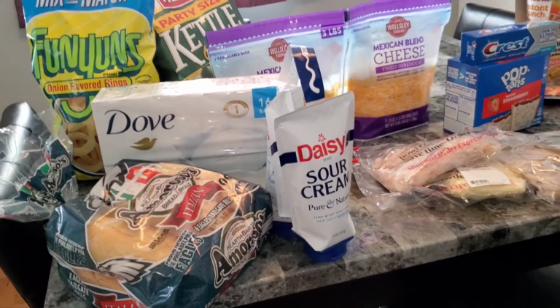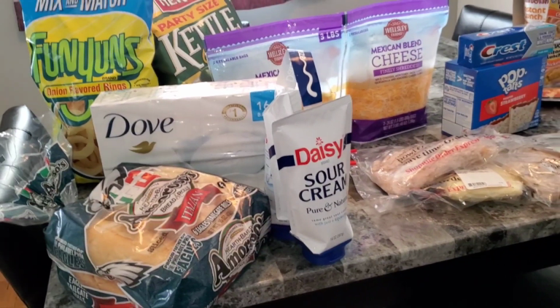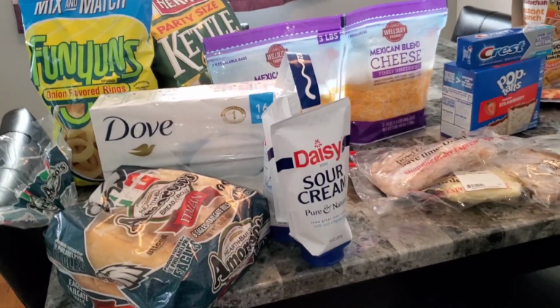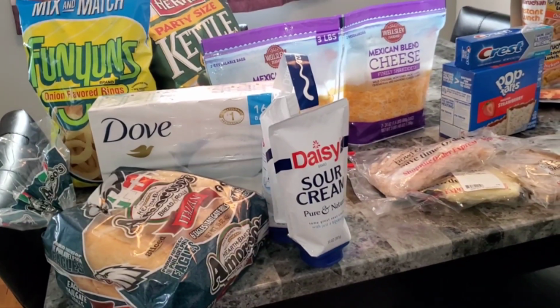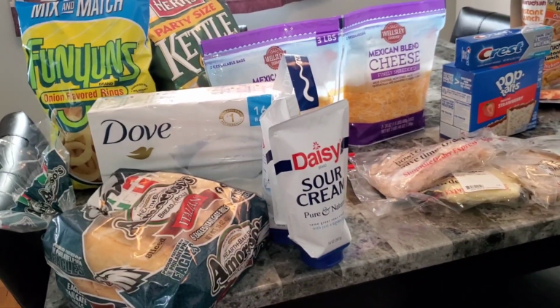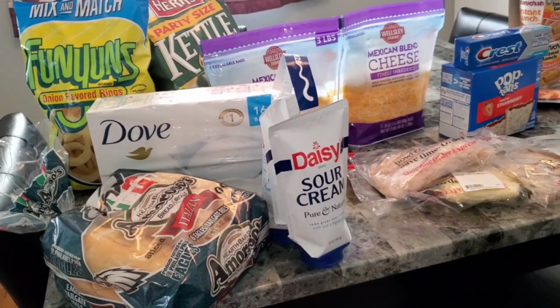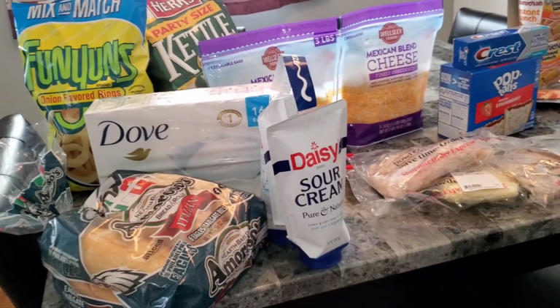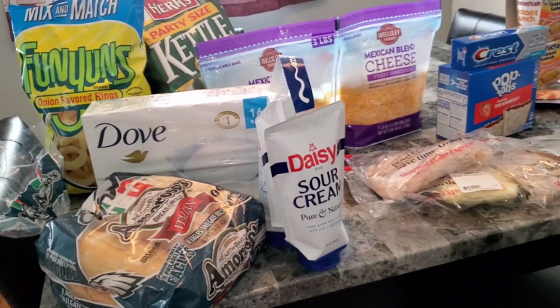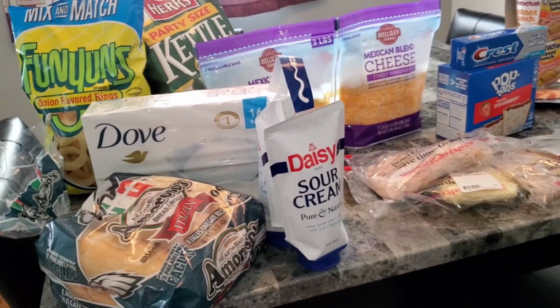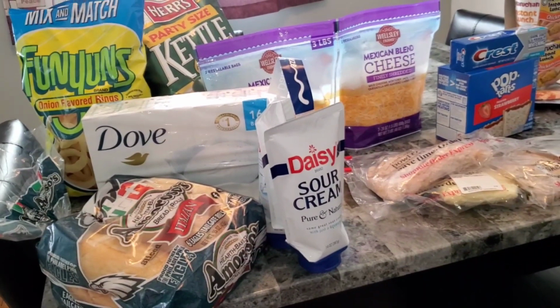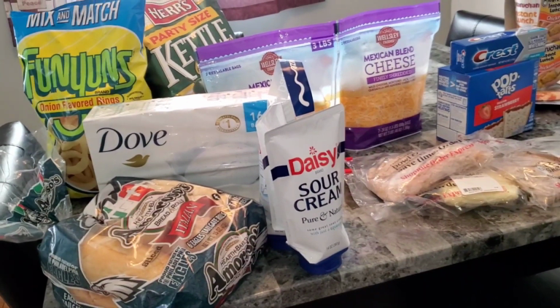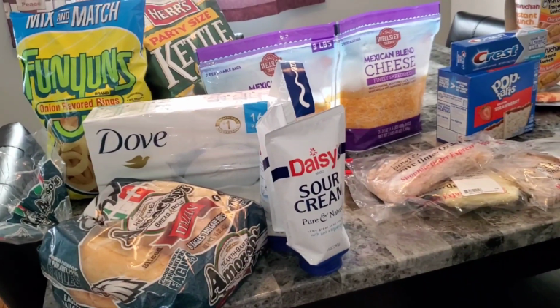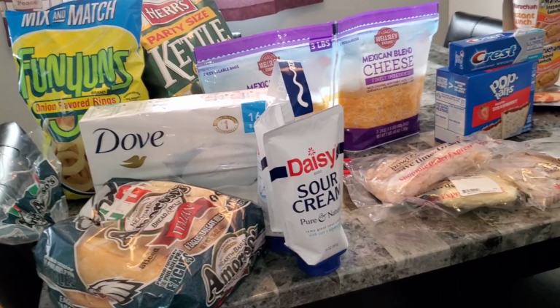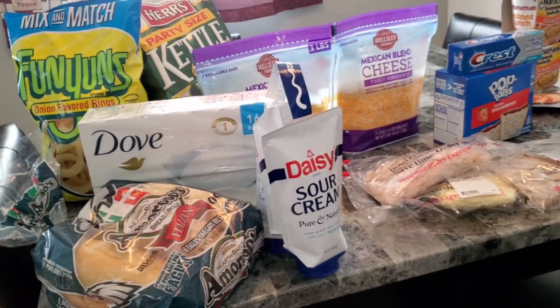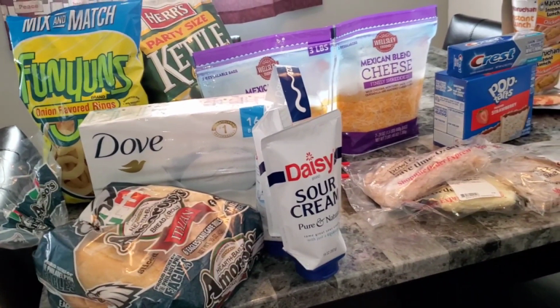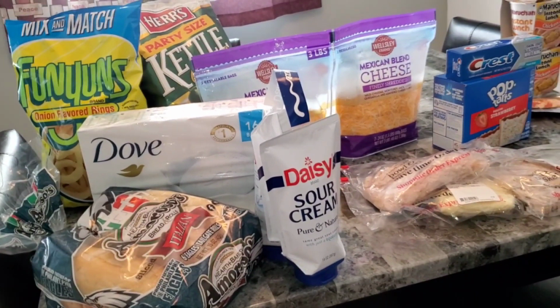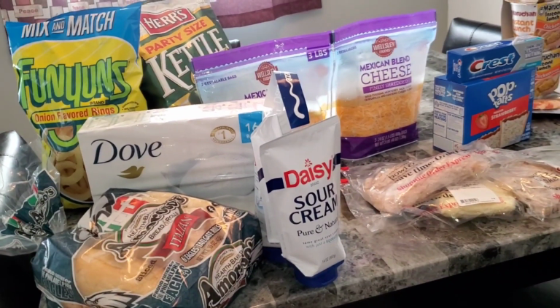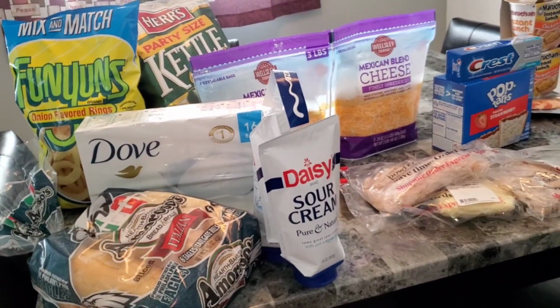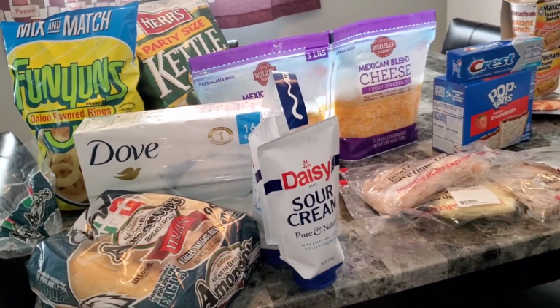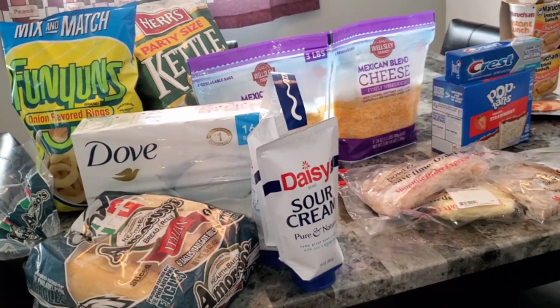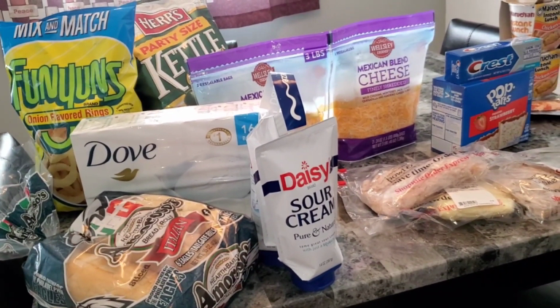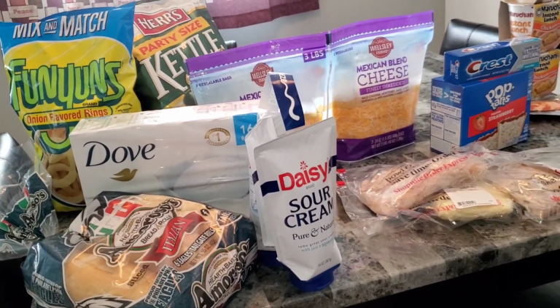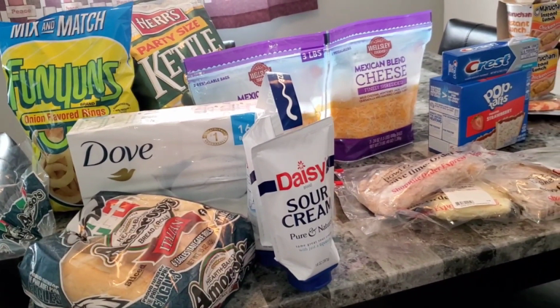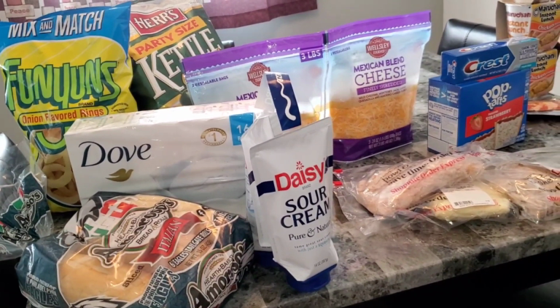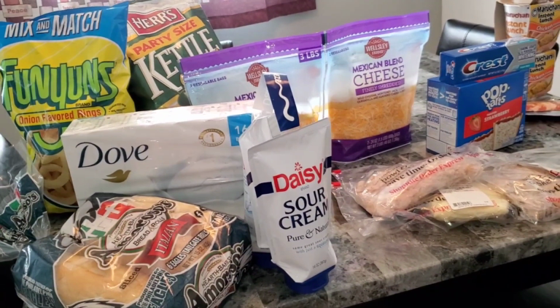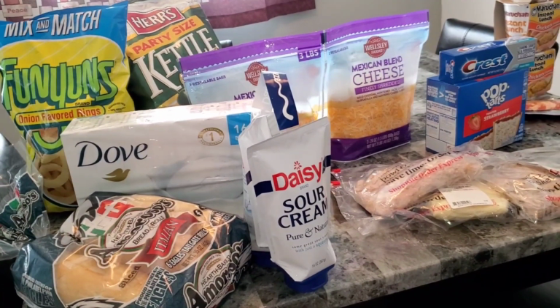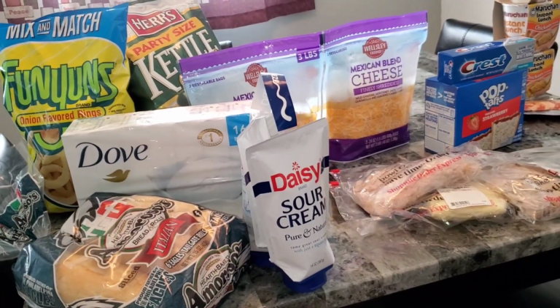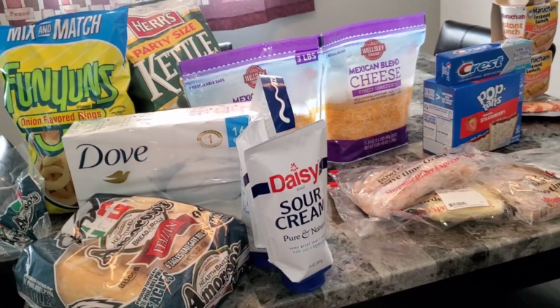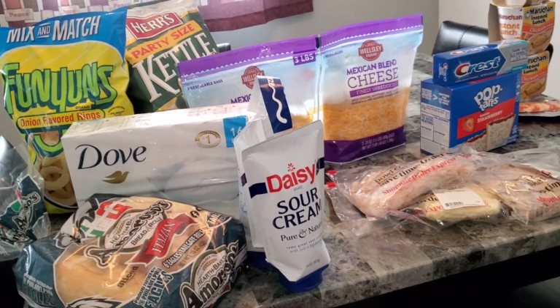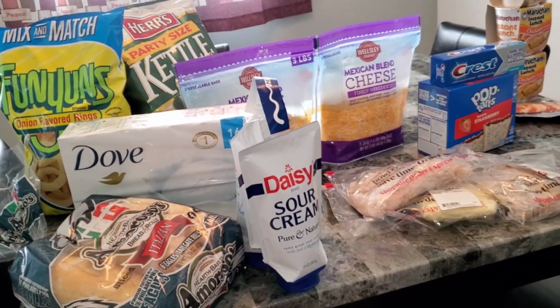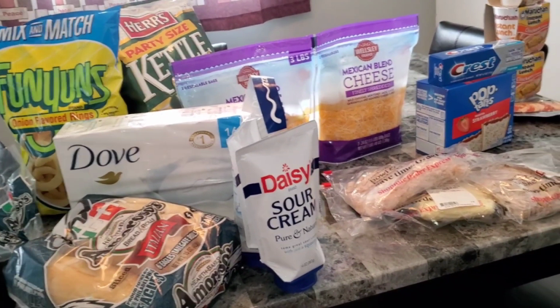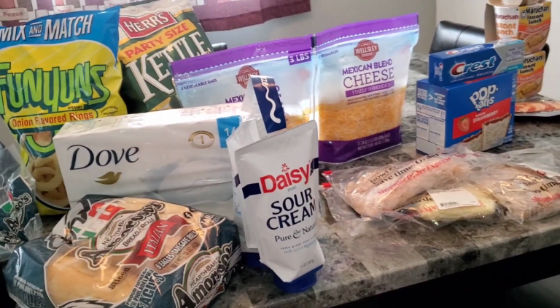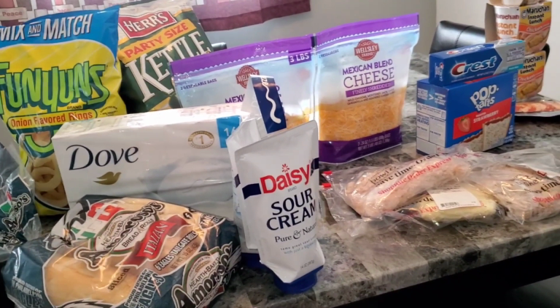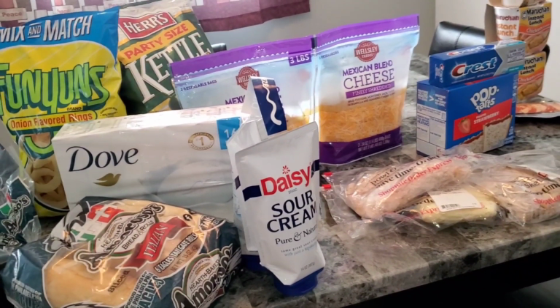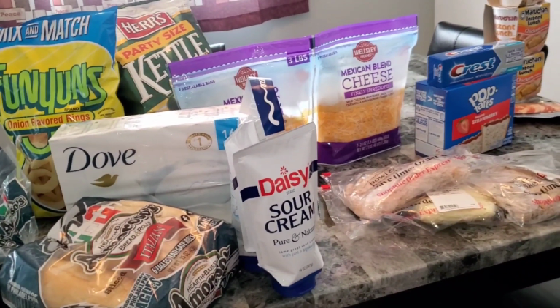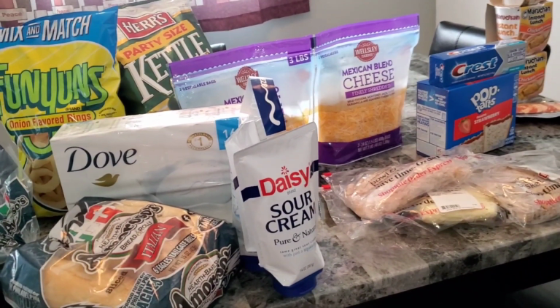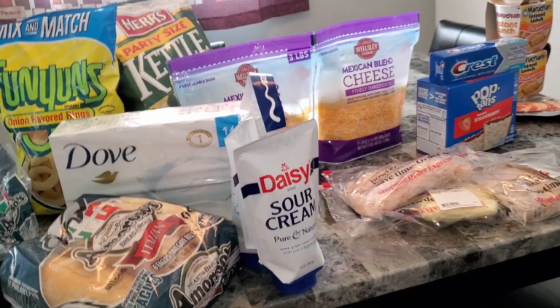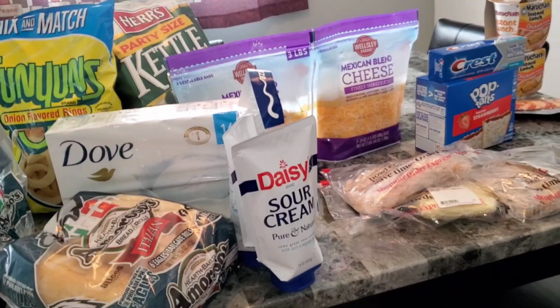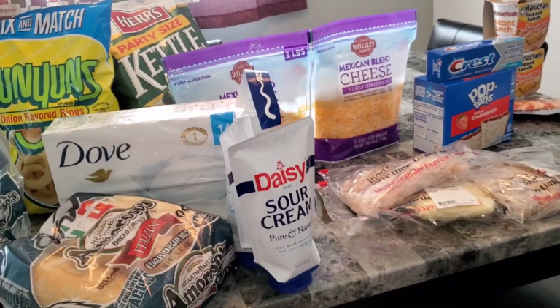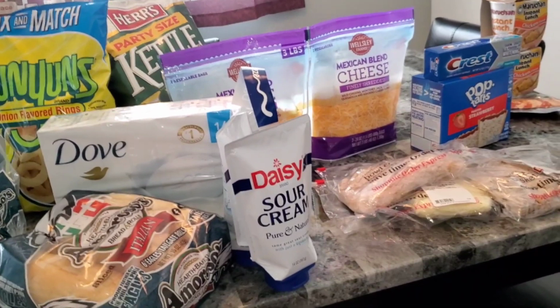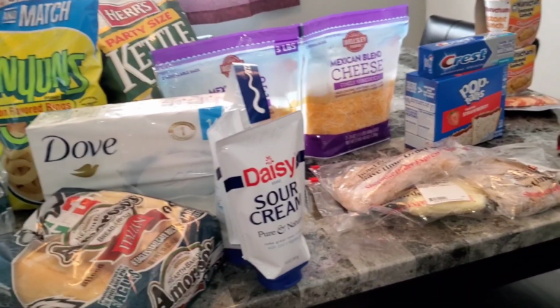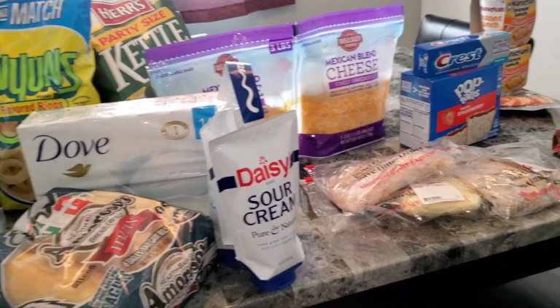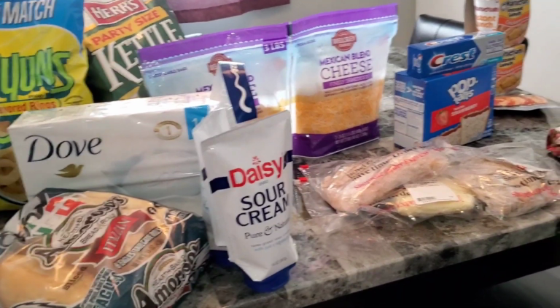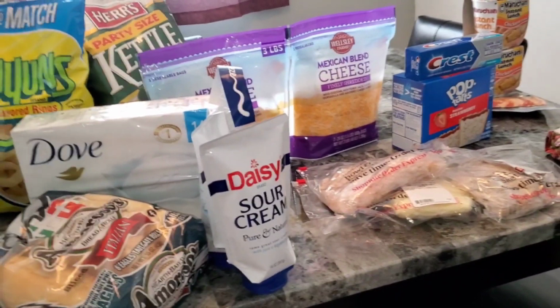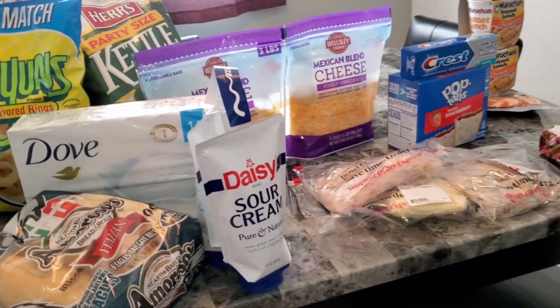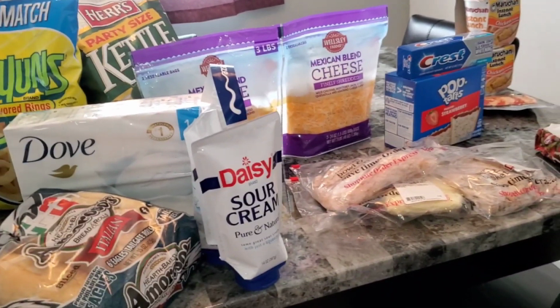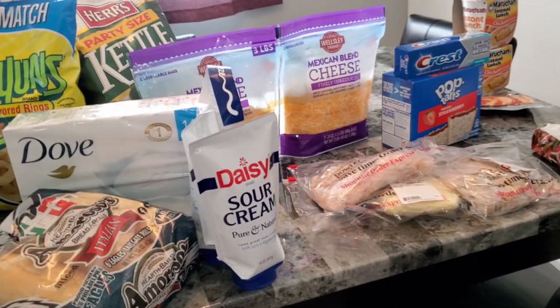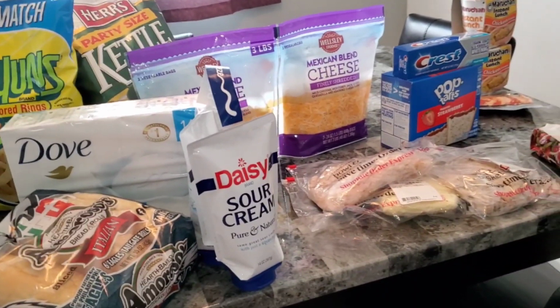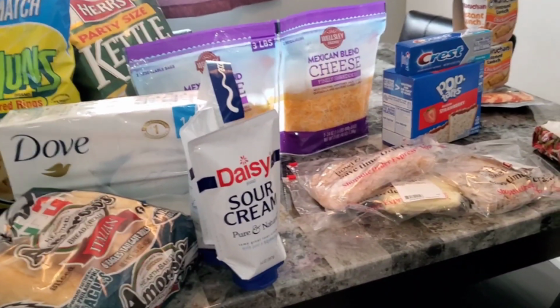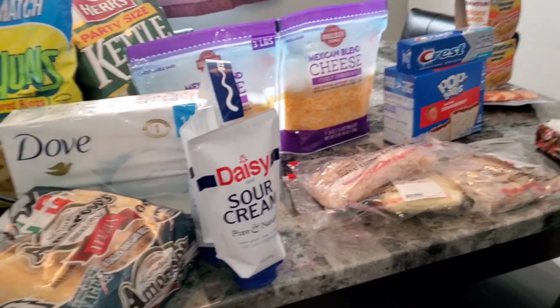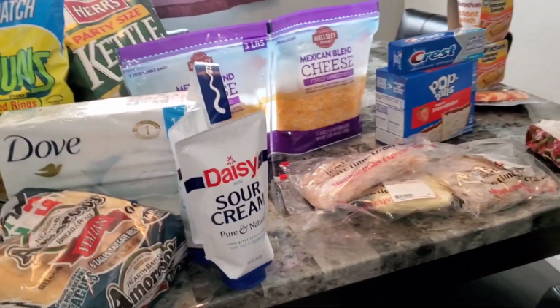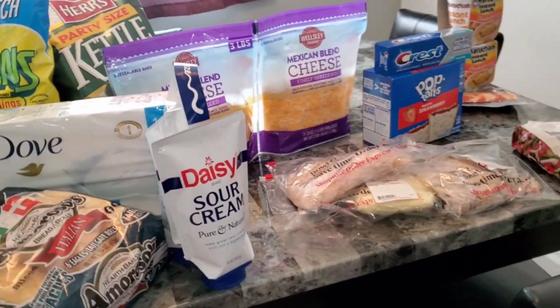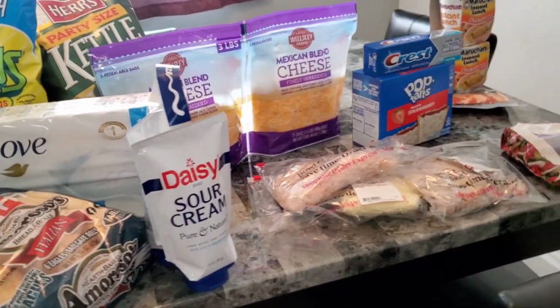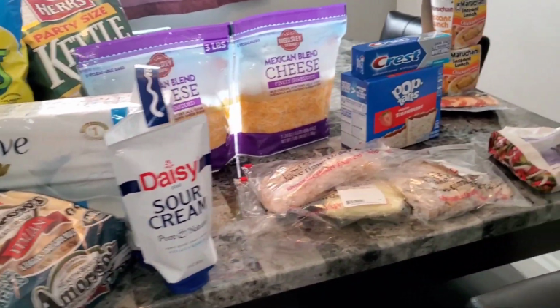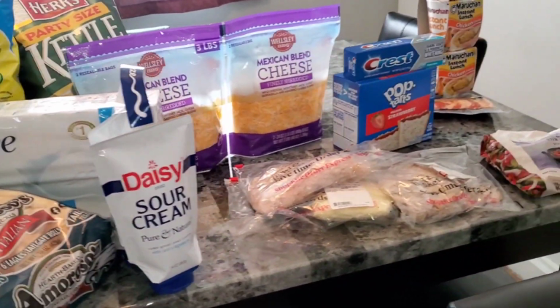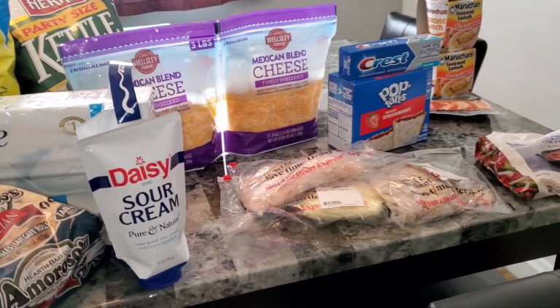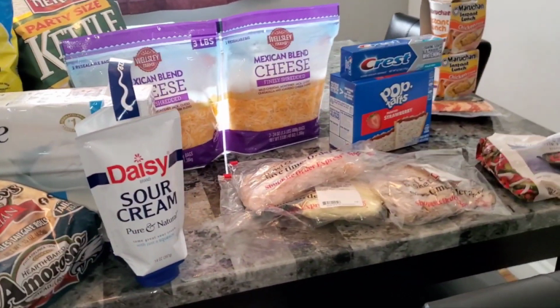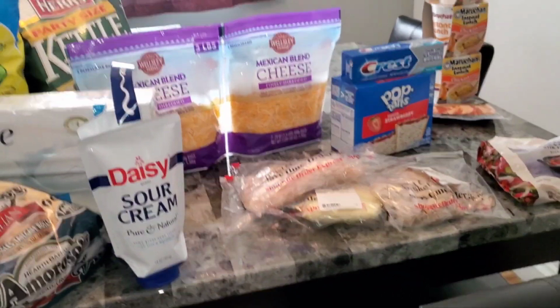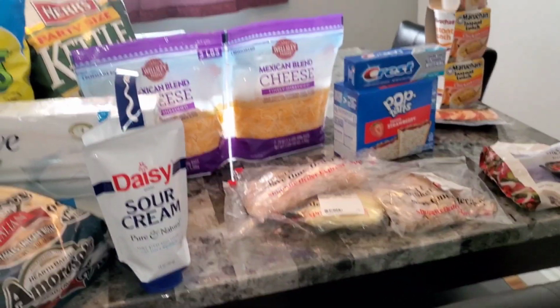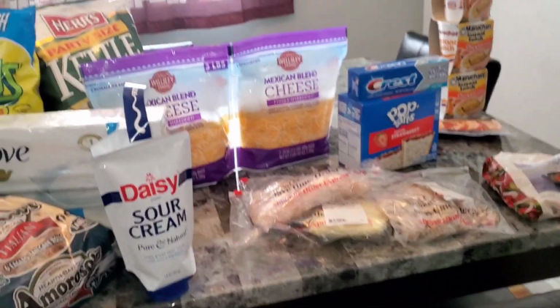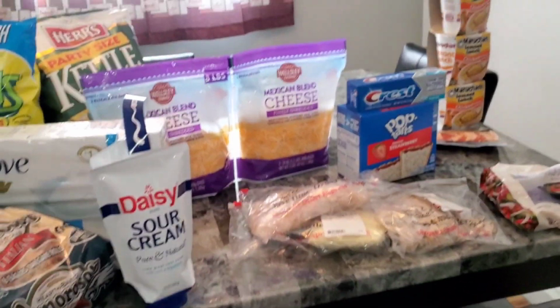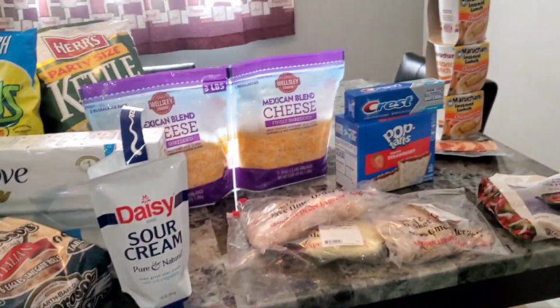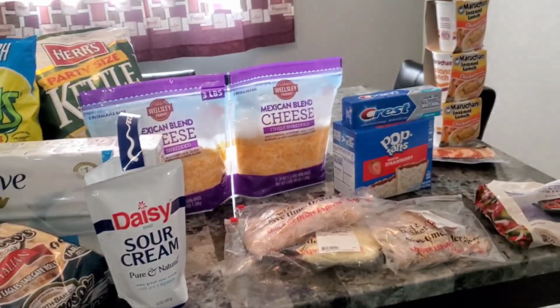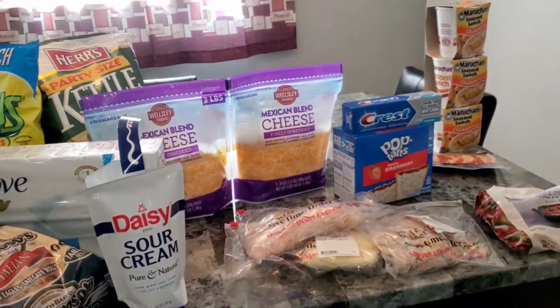That concludes my haul for today. I hope you all enjoy, have a nice day, and stay cool. See you later, bye!